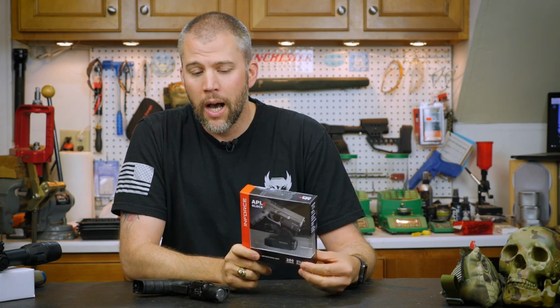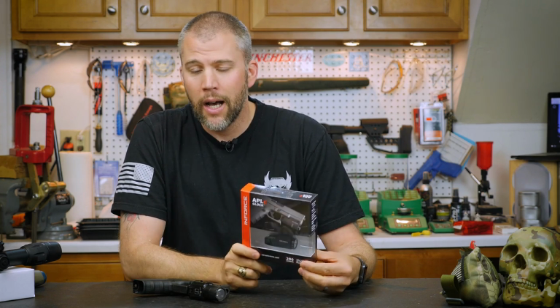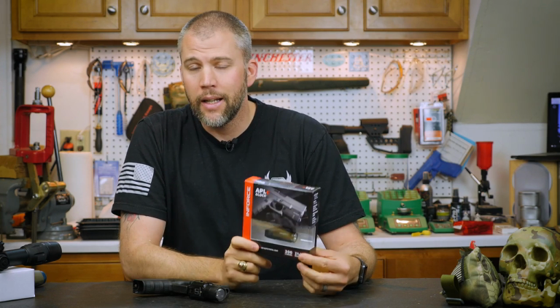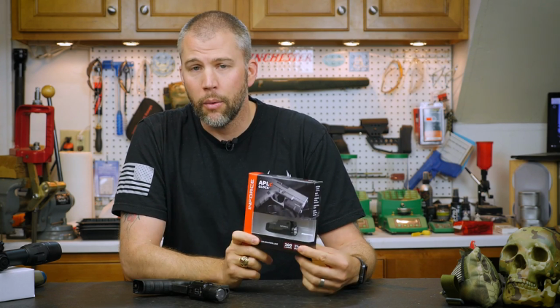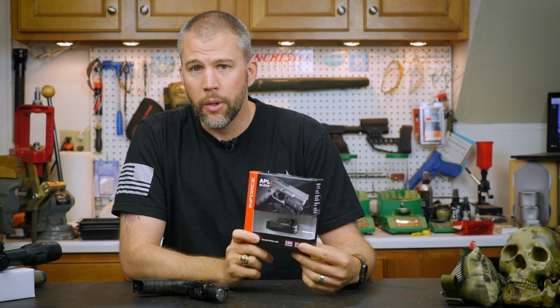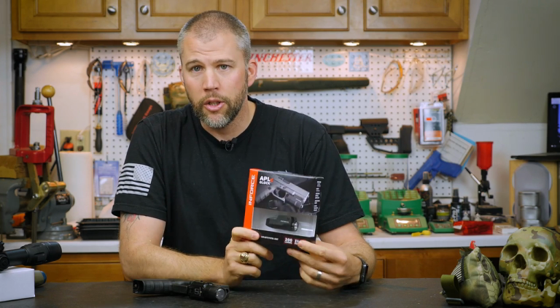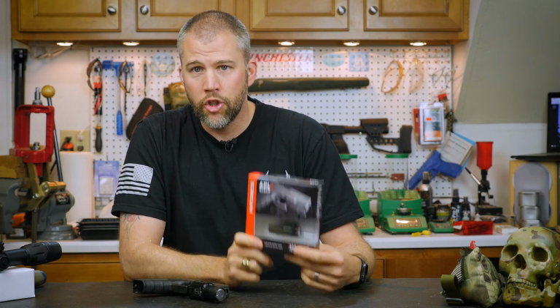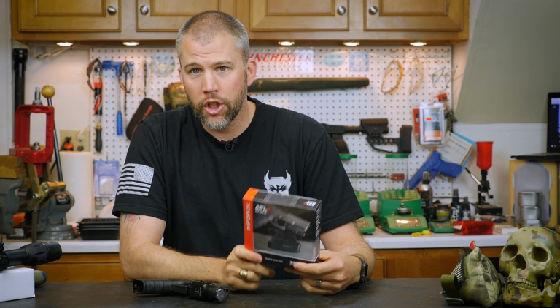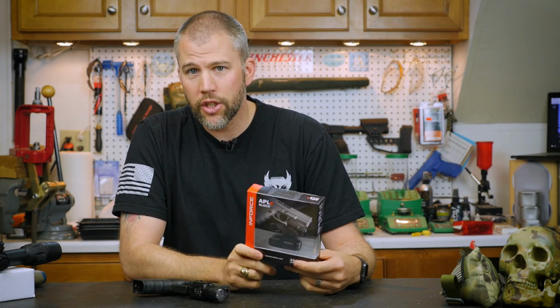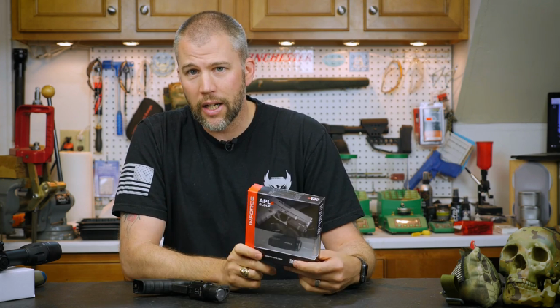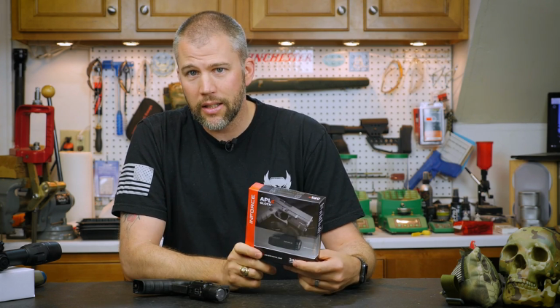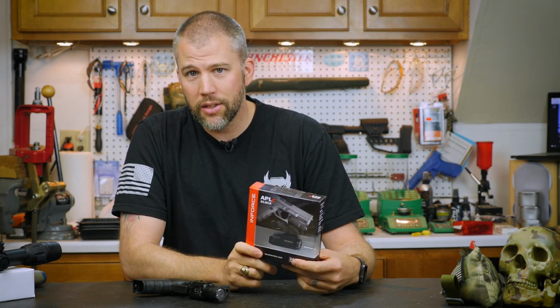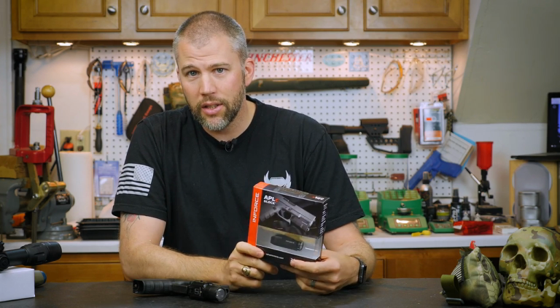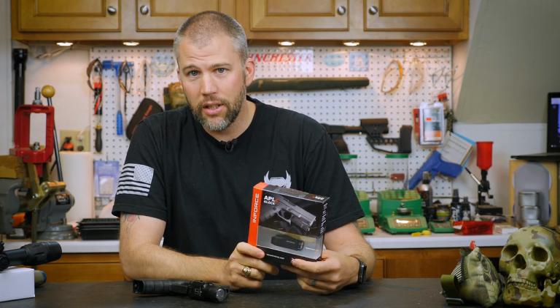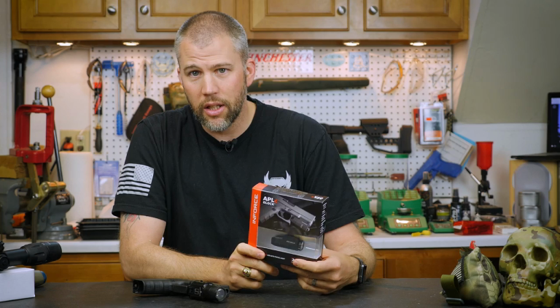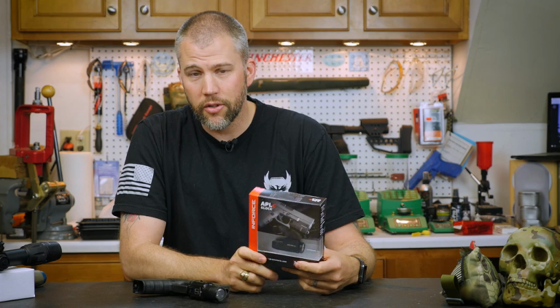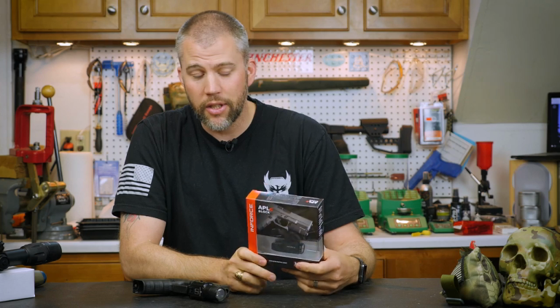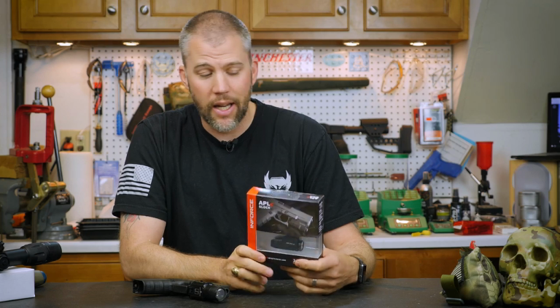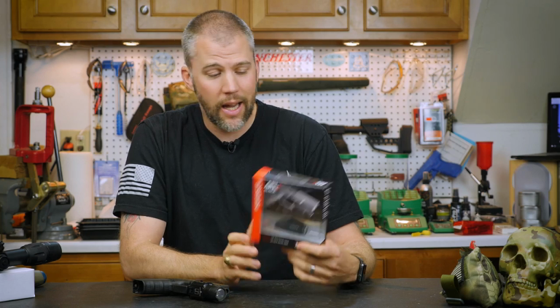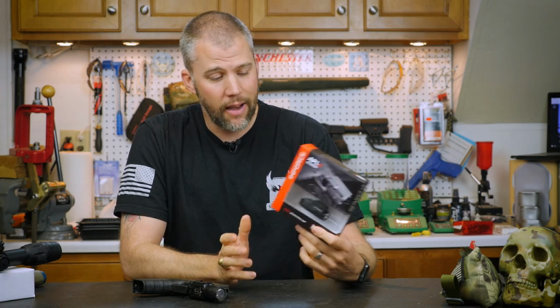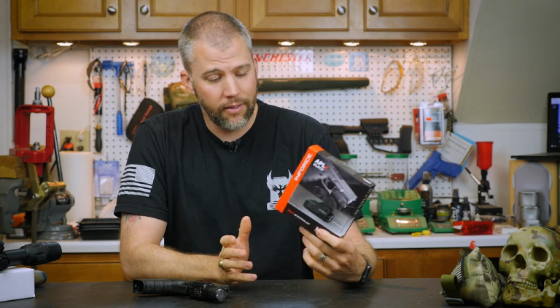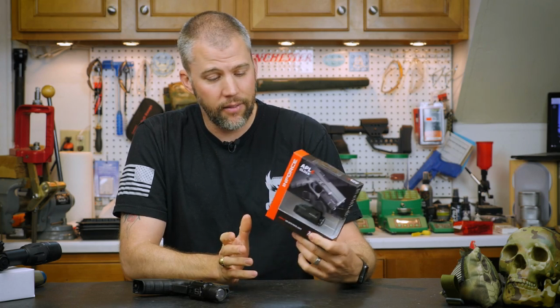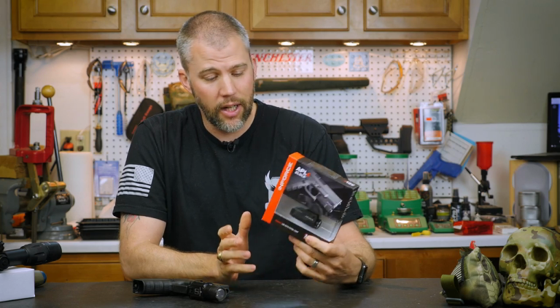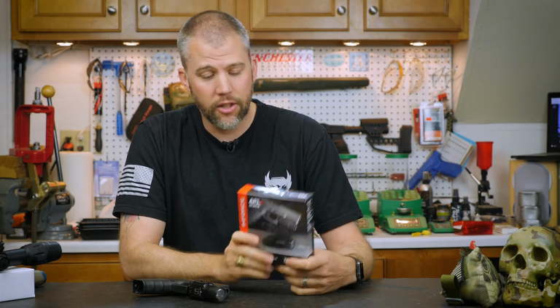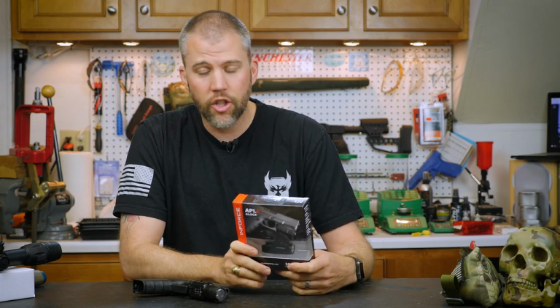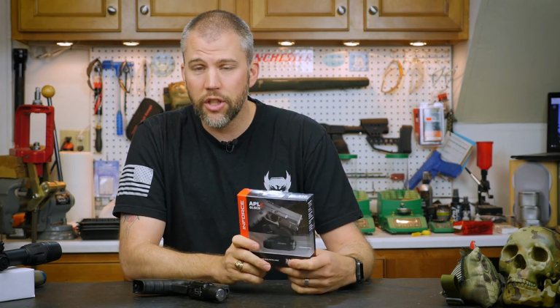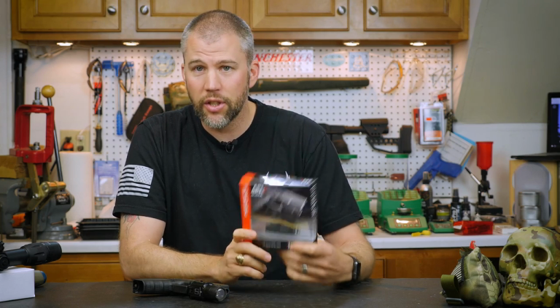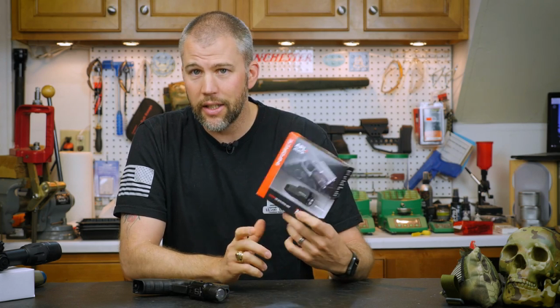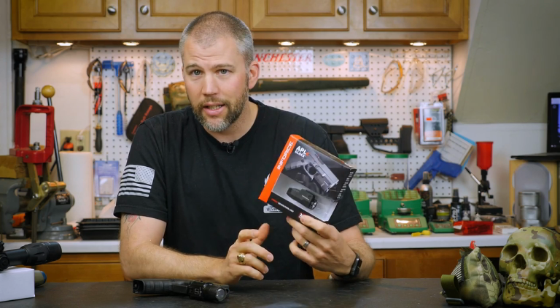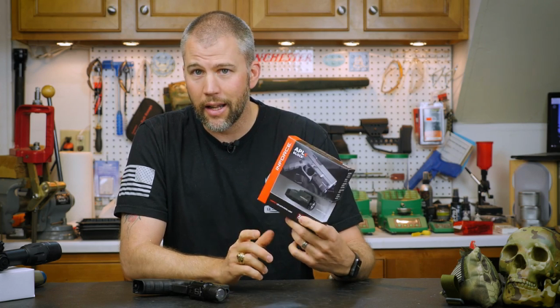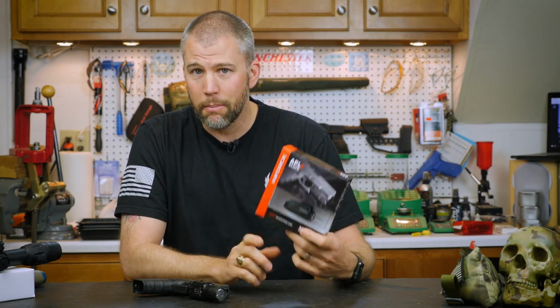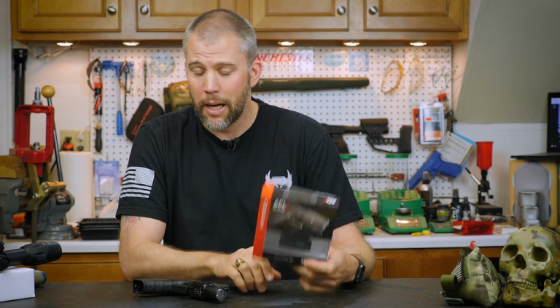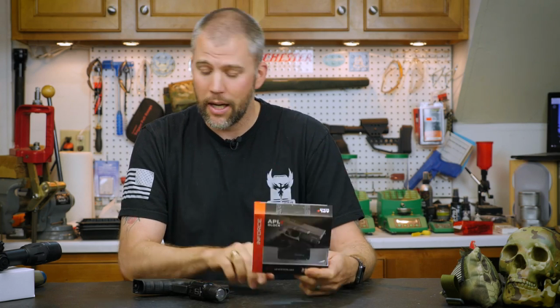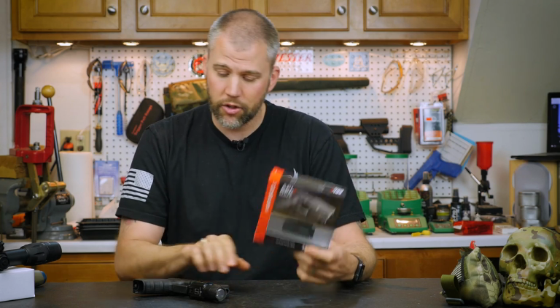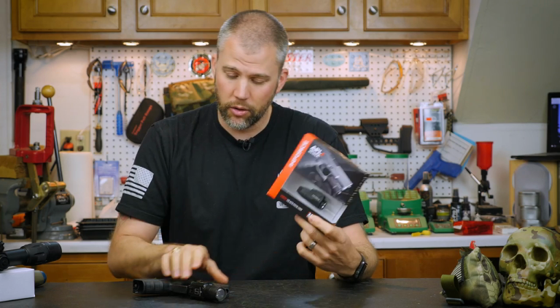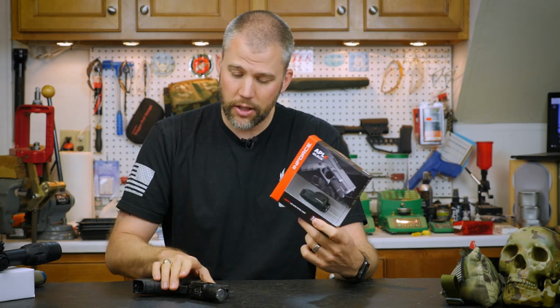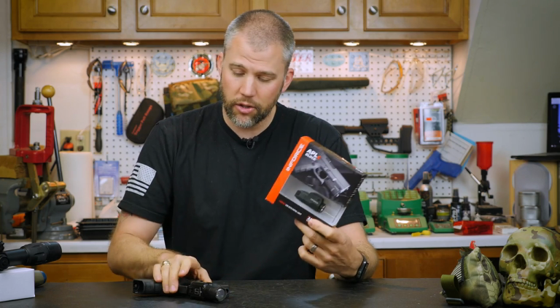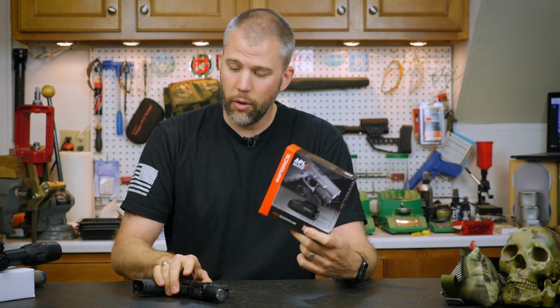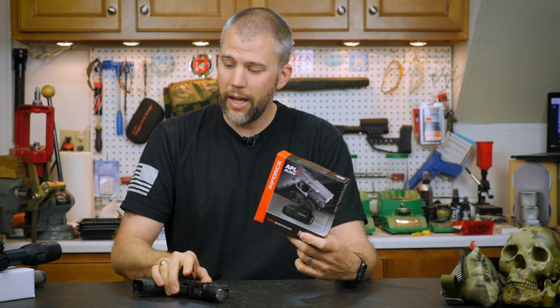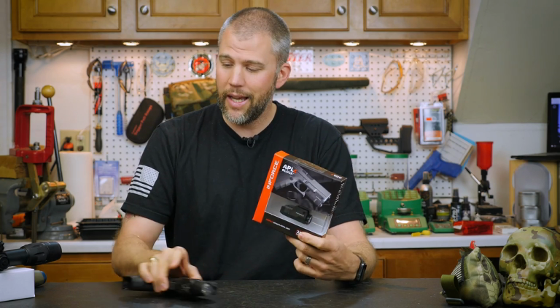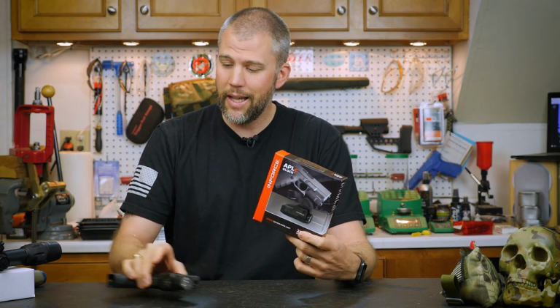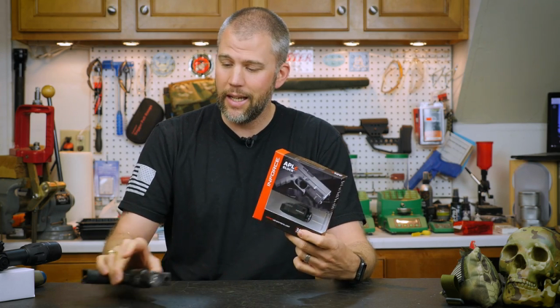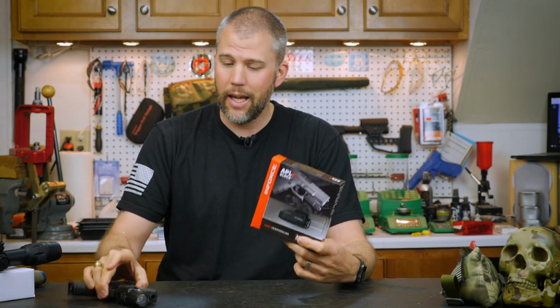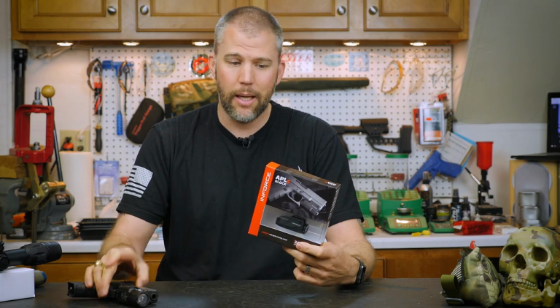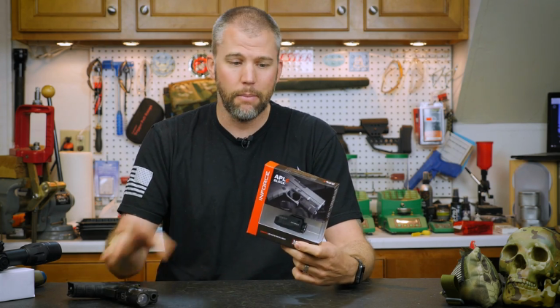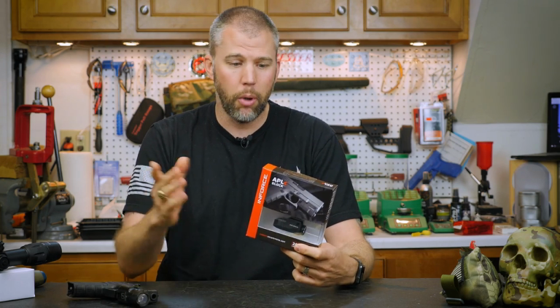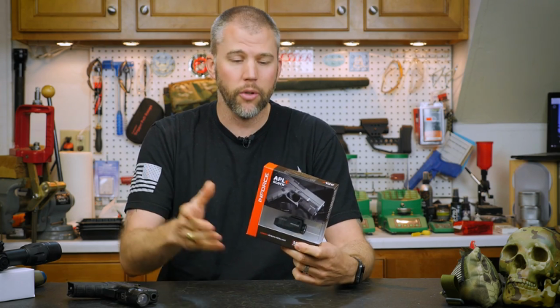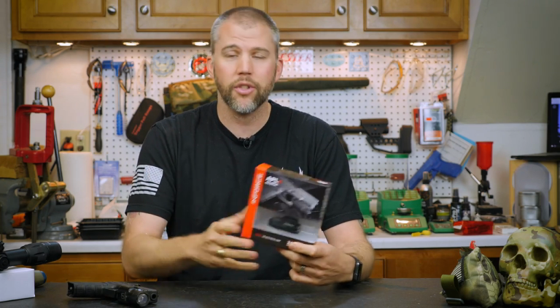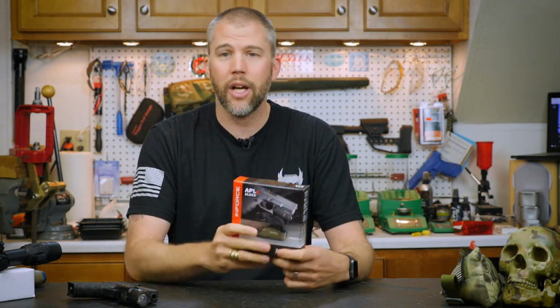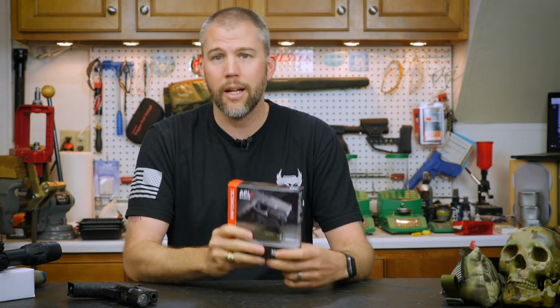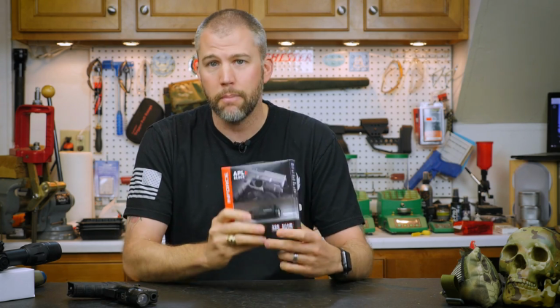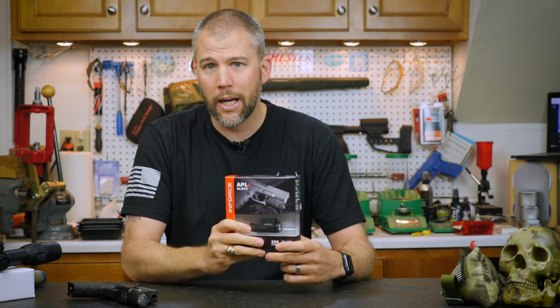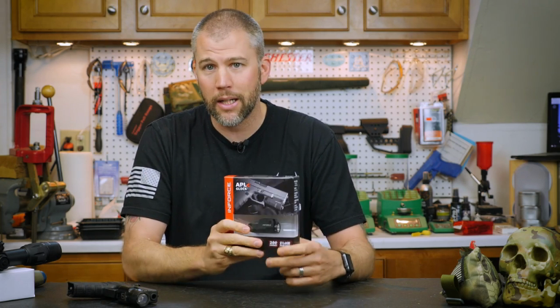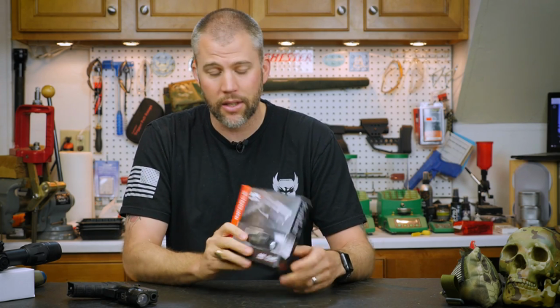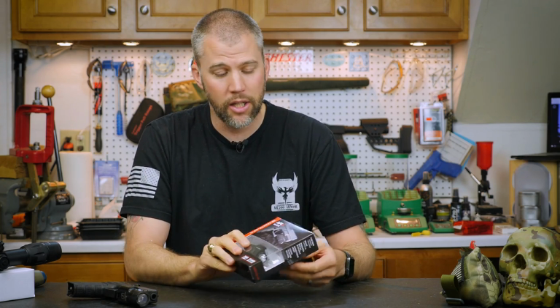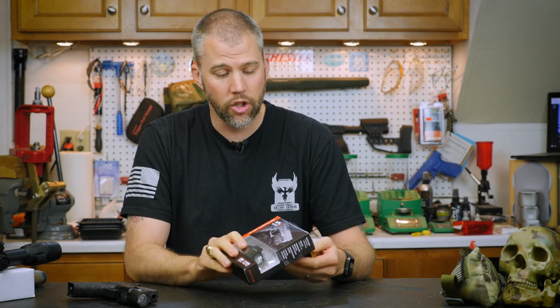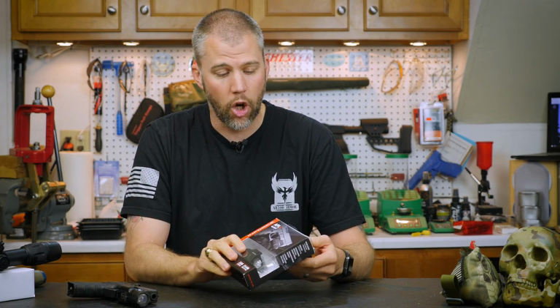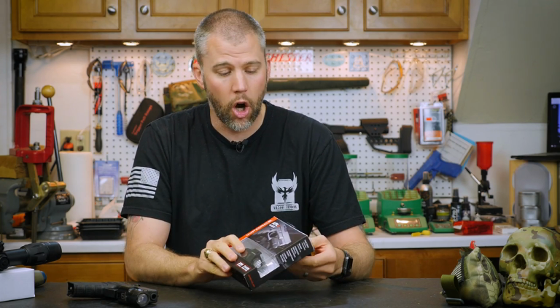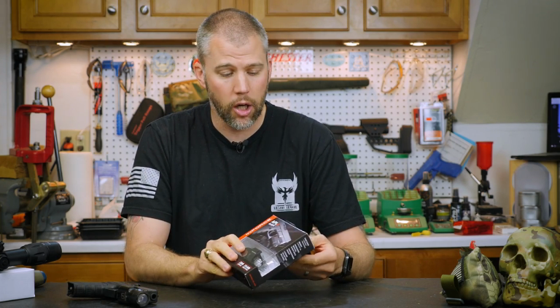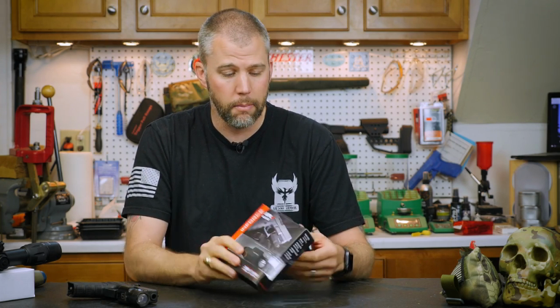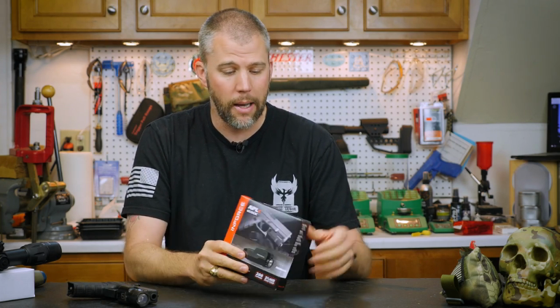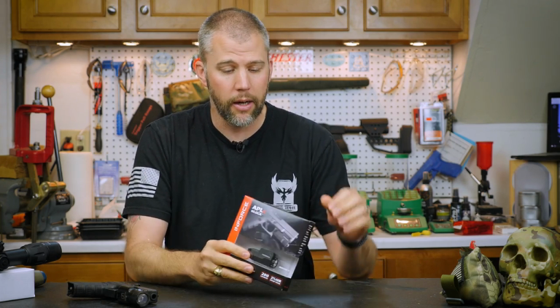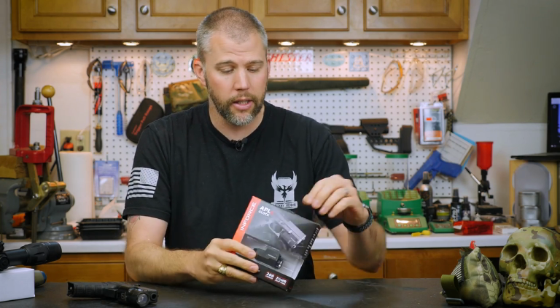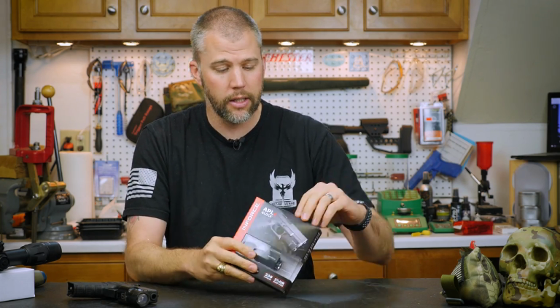We just got this in the other day and haven't even had a chance to get it out of the box. So let's go ahead and pull this guy out of the box and talk about it.